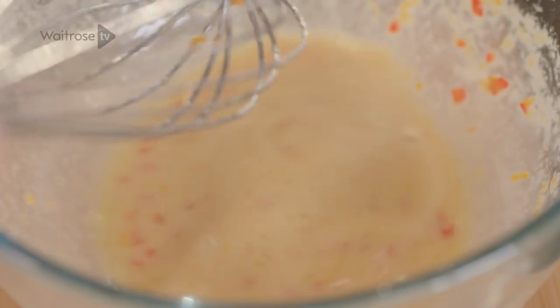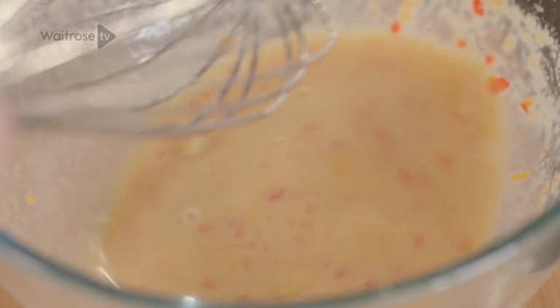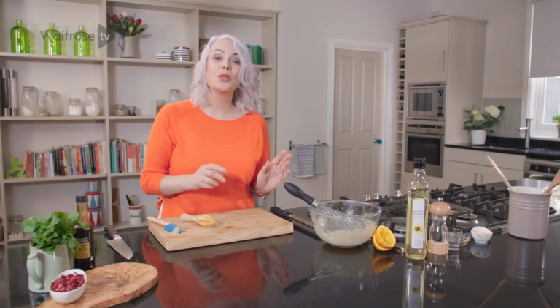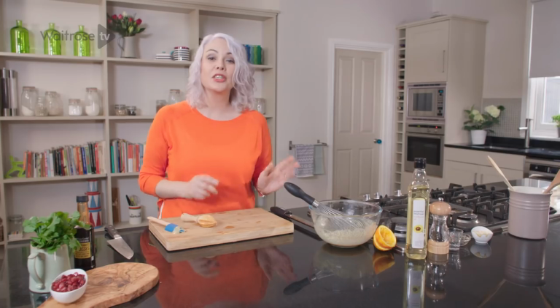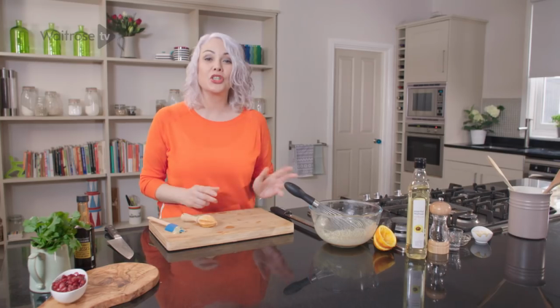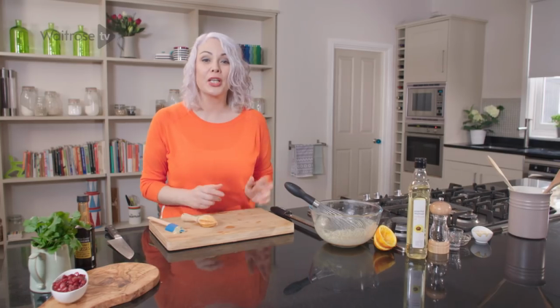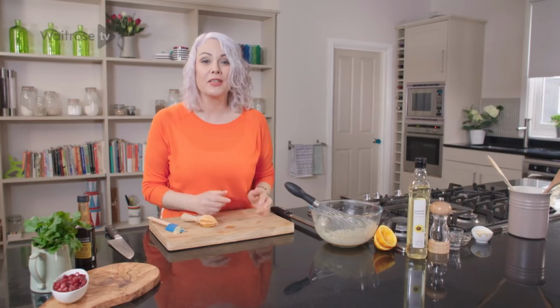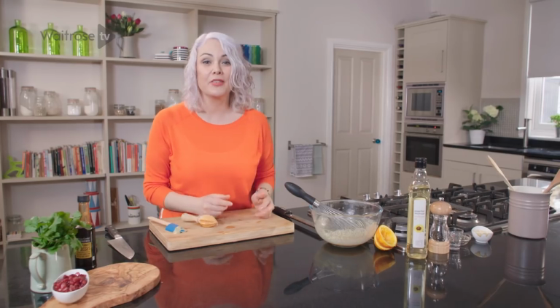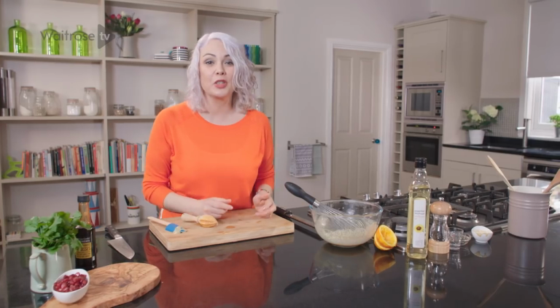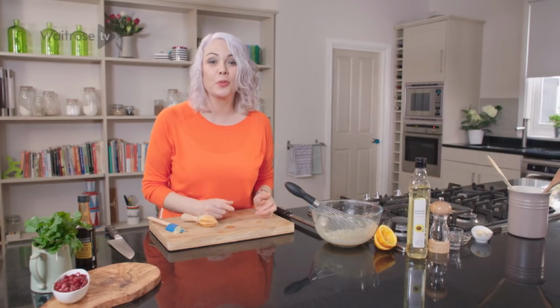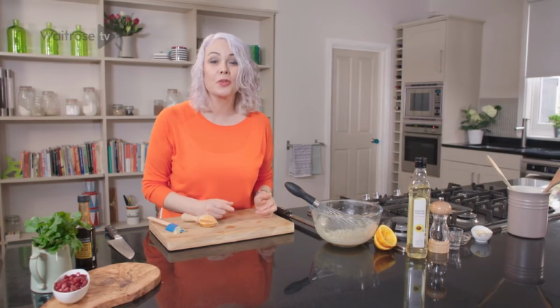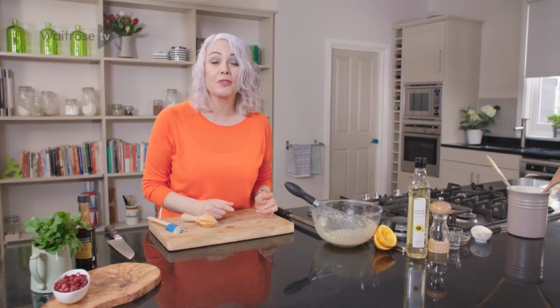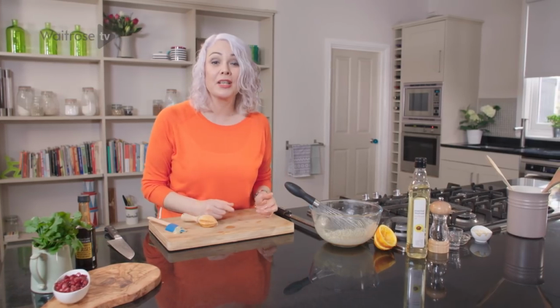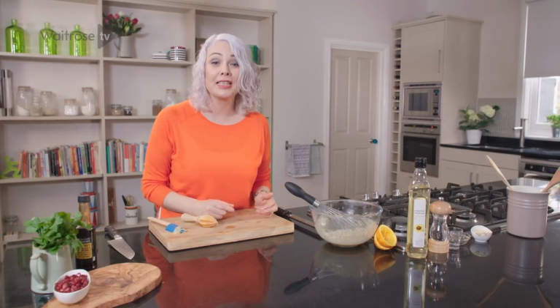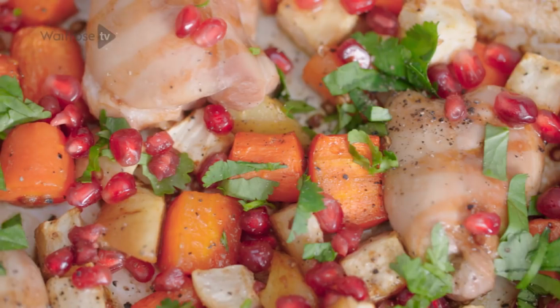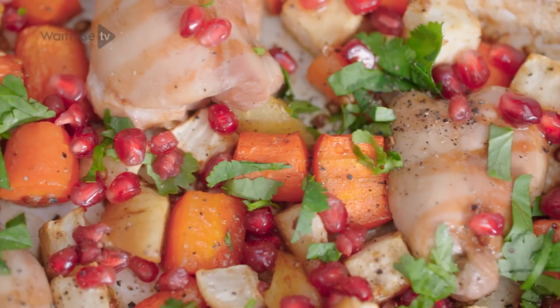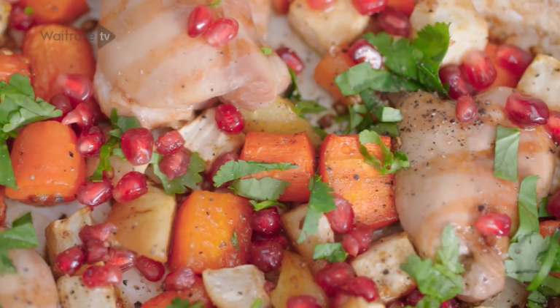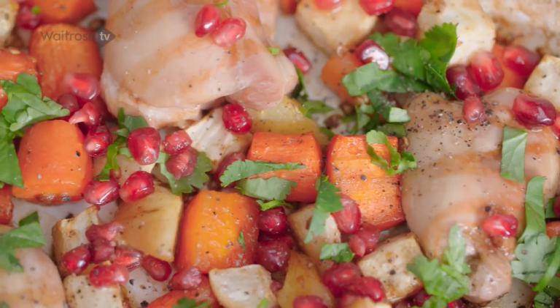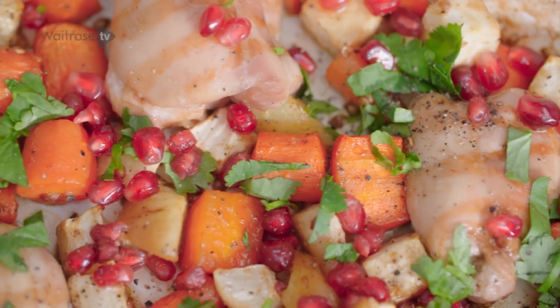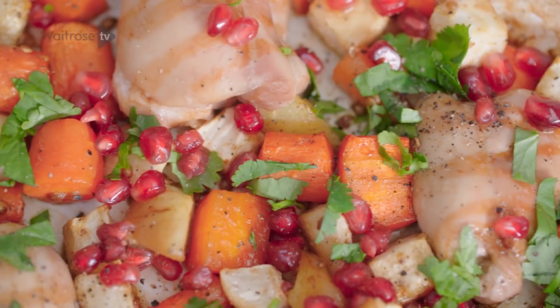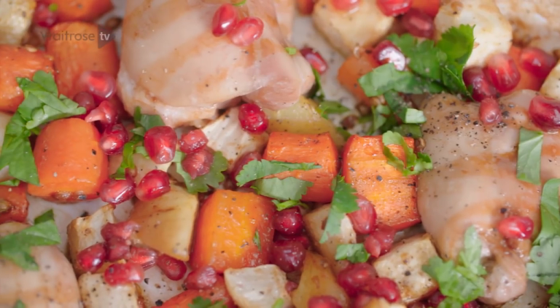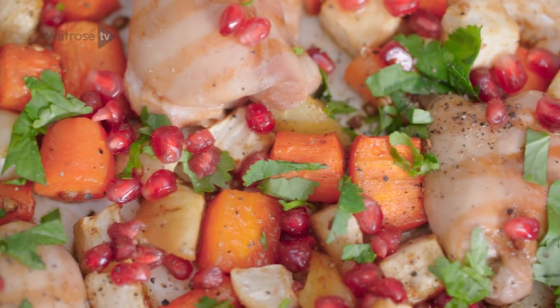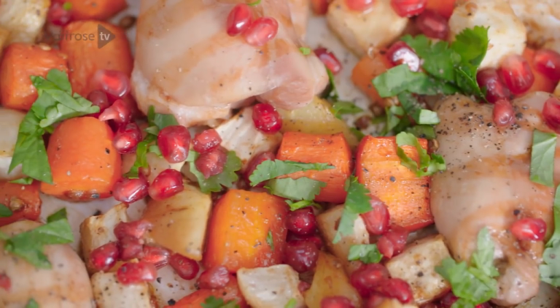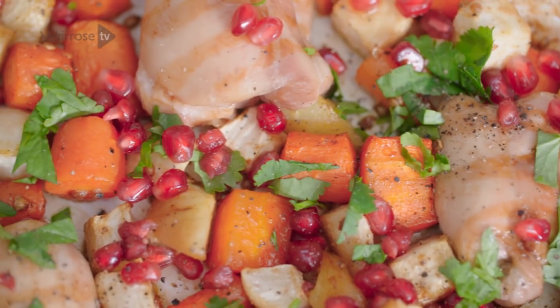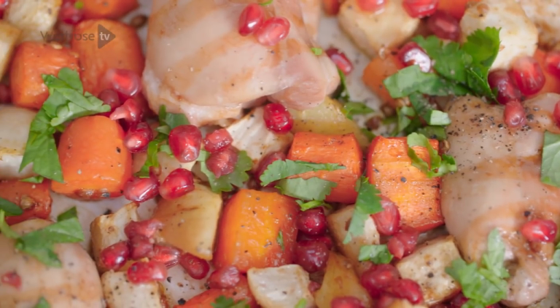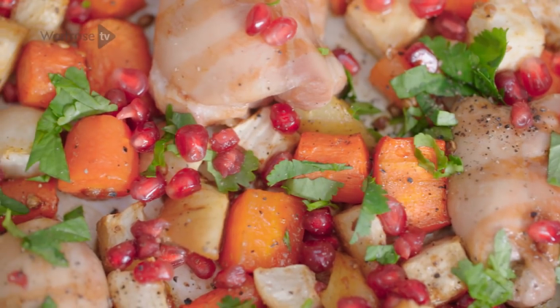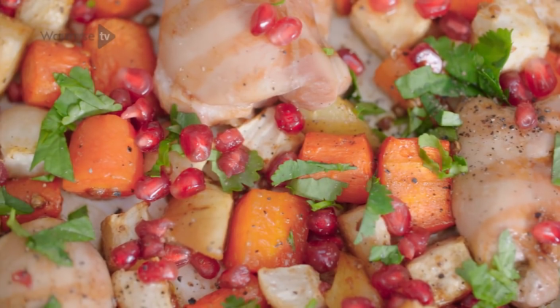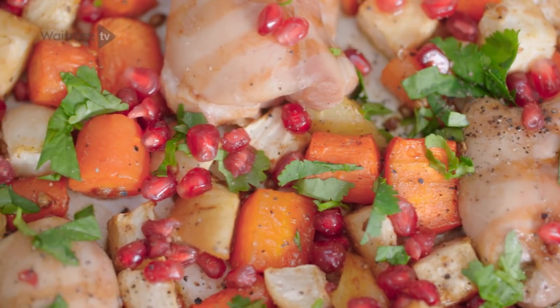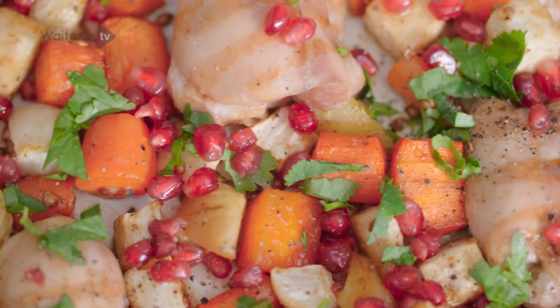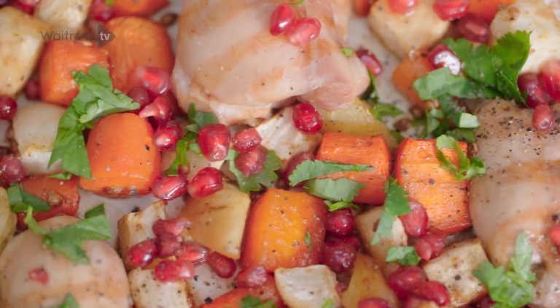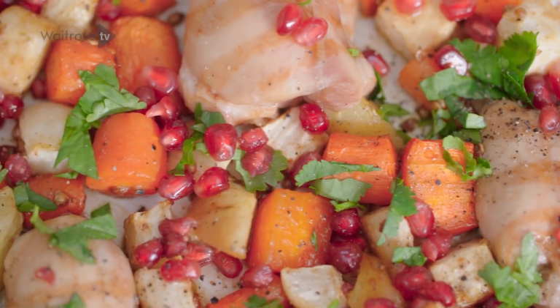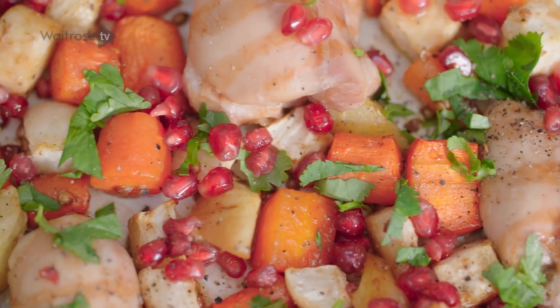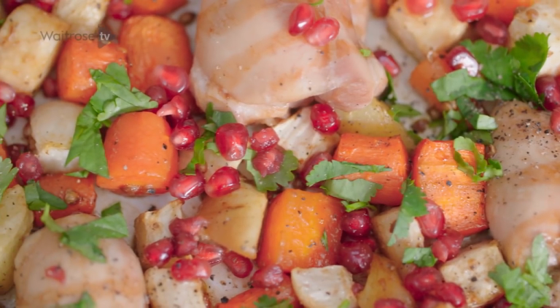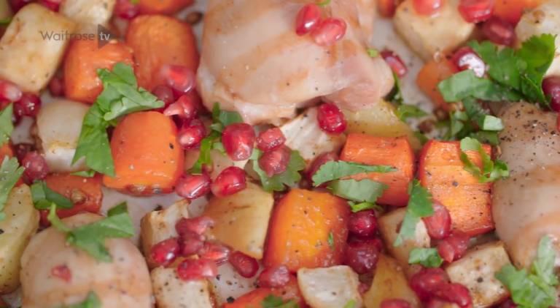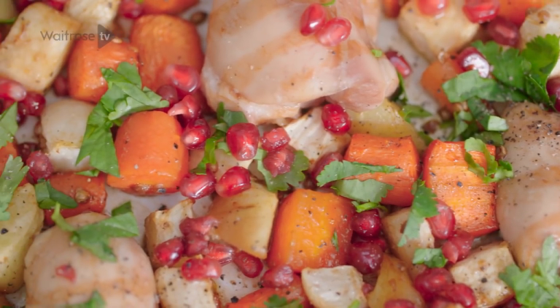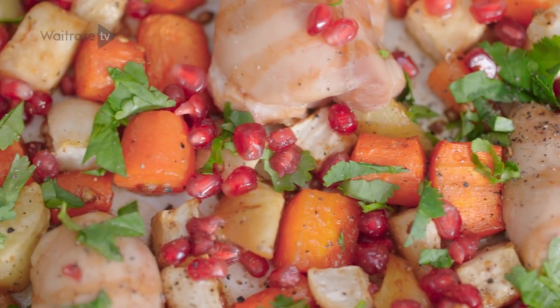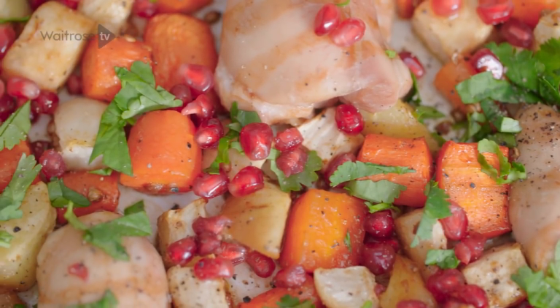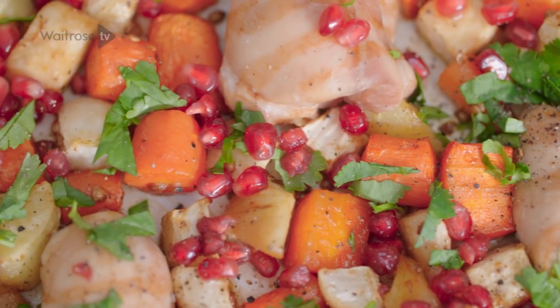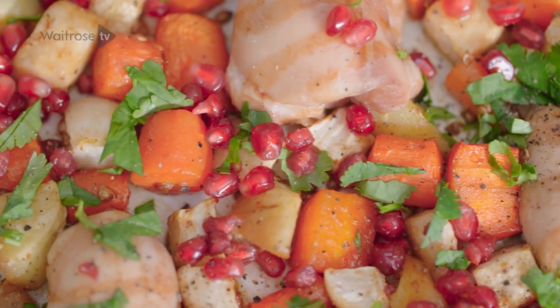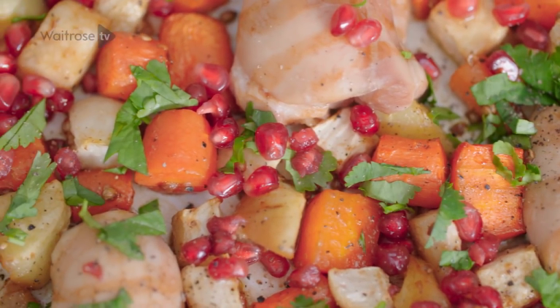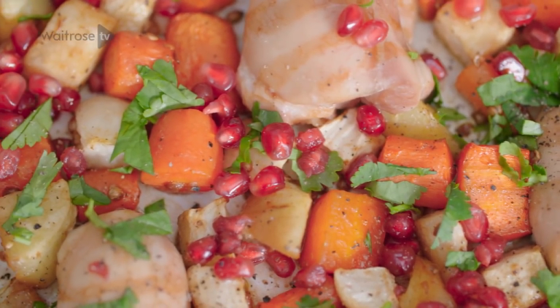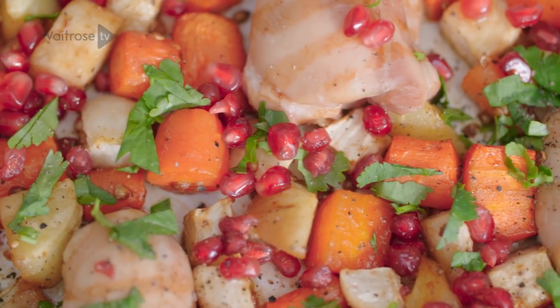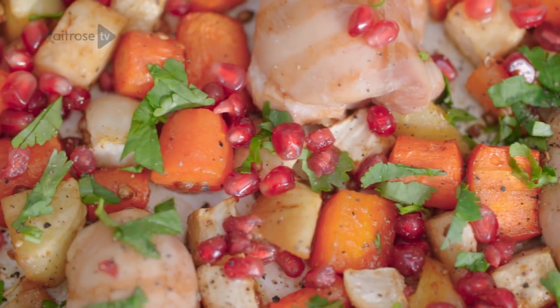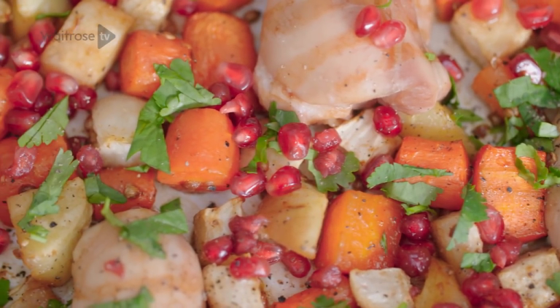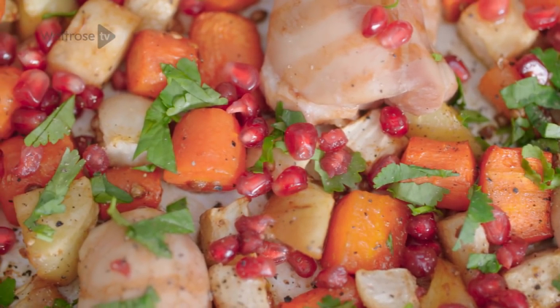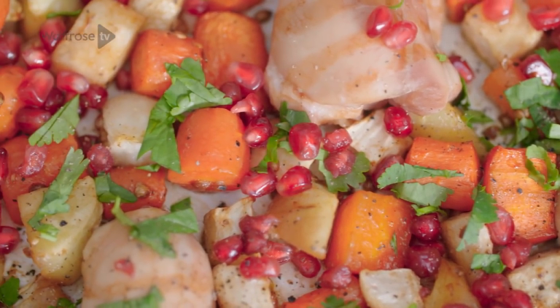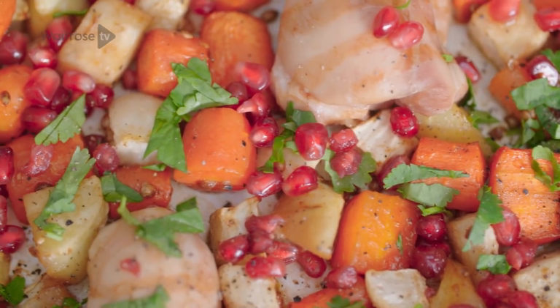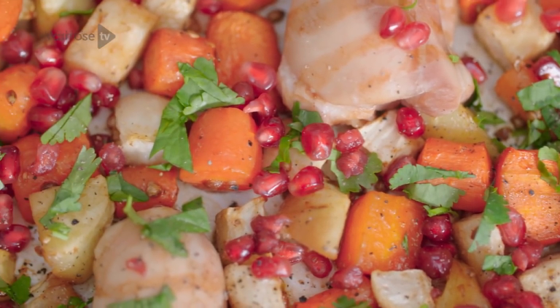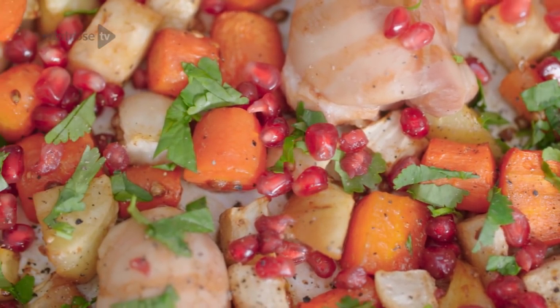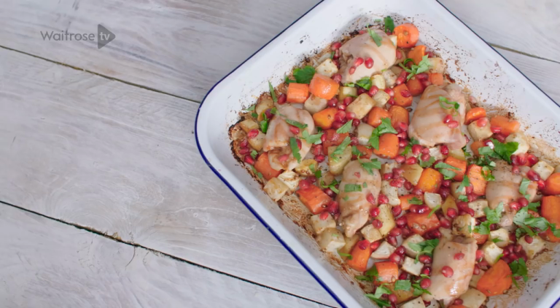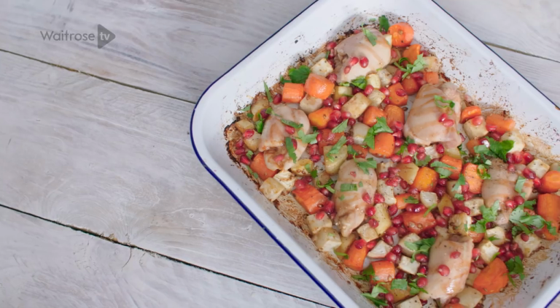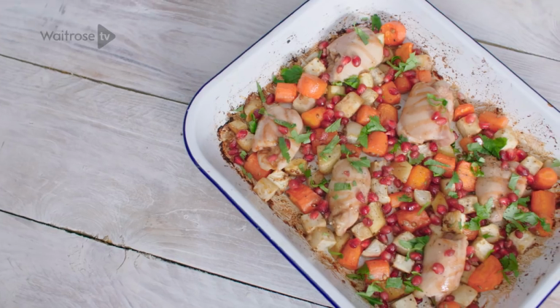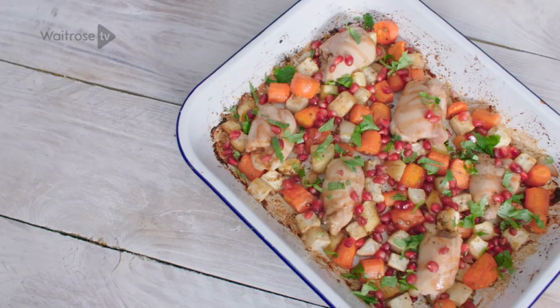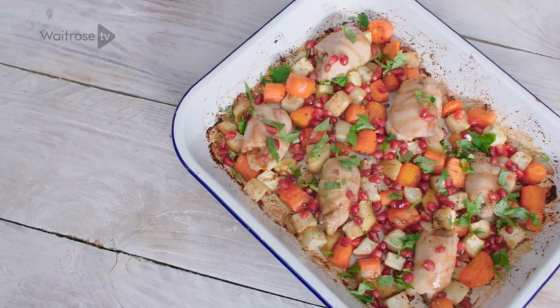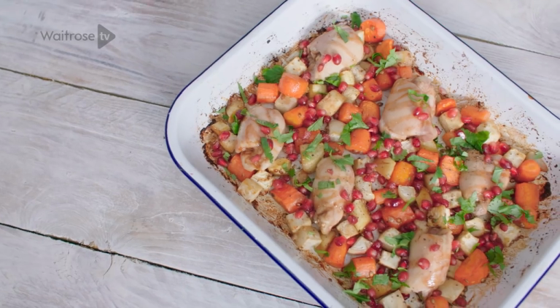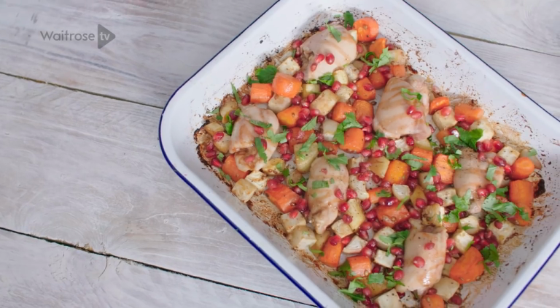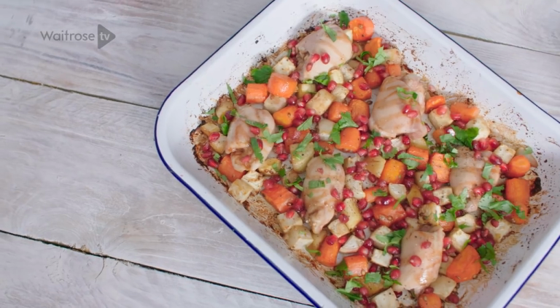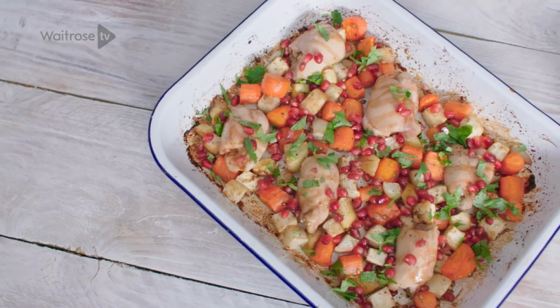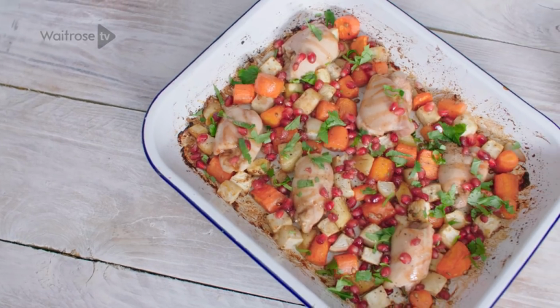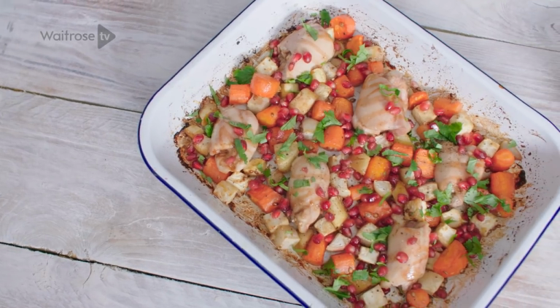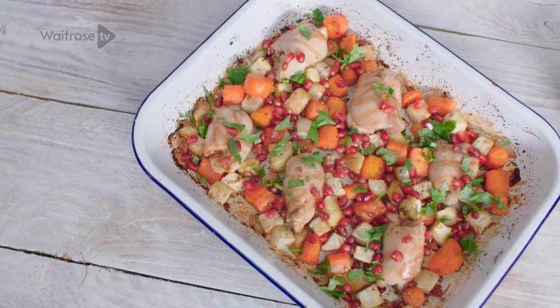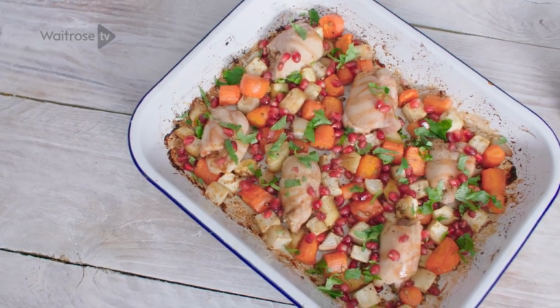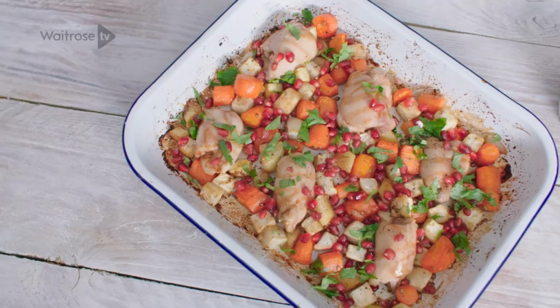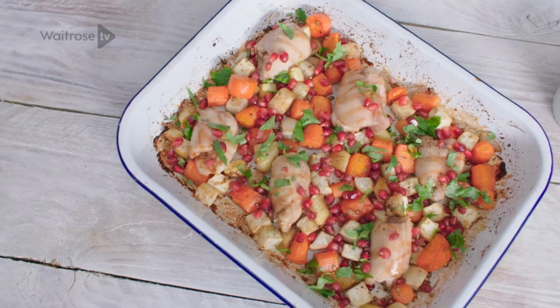Once the chicken and vegetables are ready, scatter them with some pomegranate seeds and some torn coriander leaves, and serve that lovely dressing on the side.